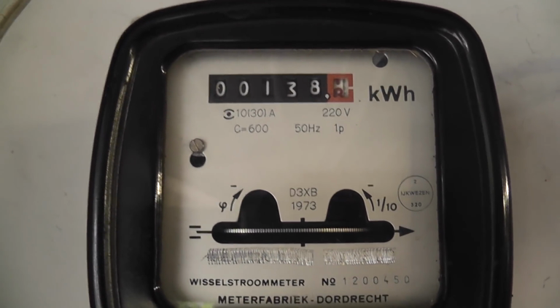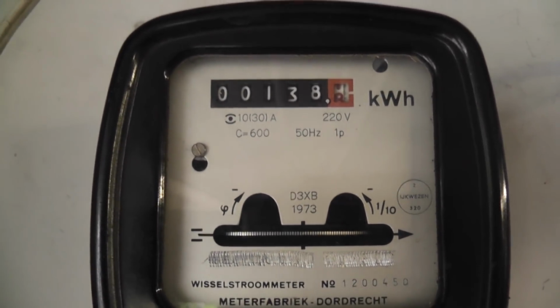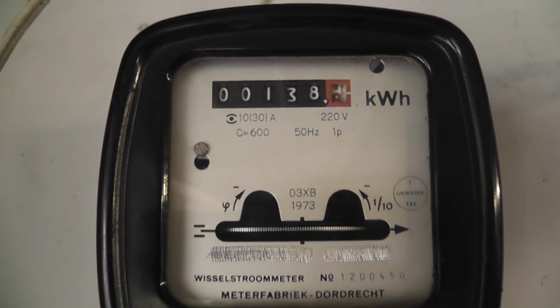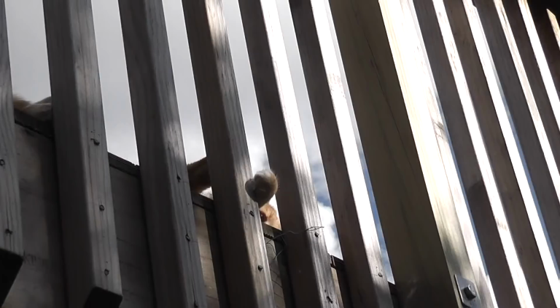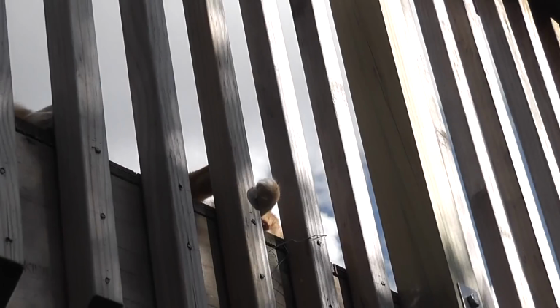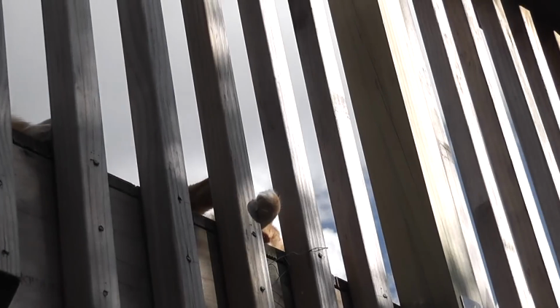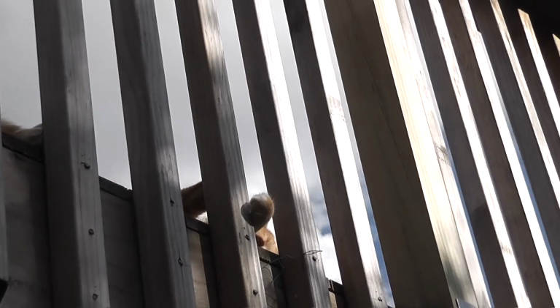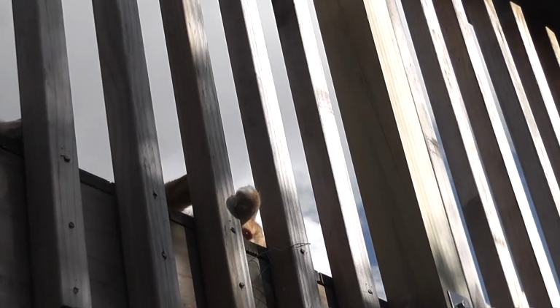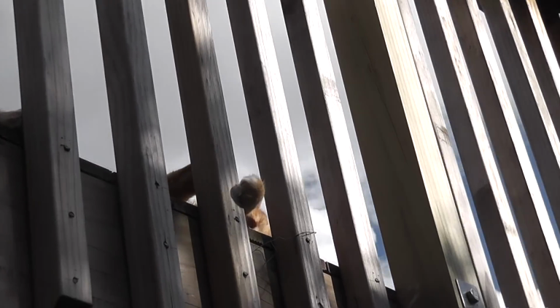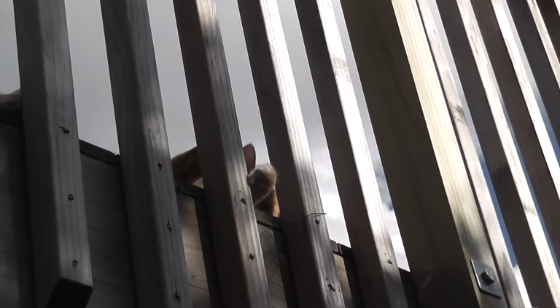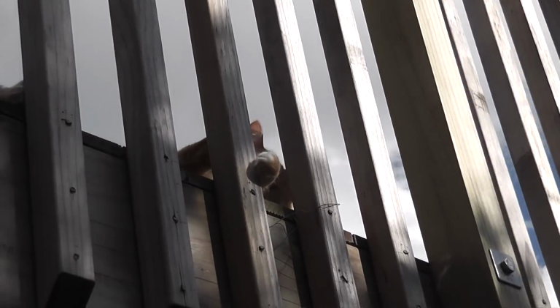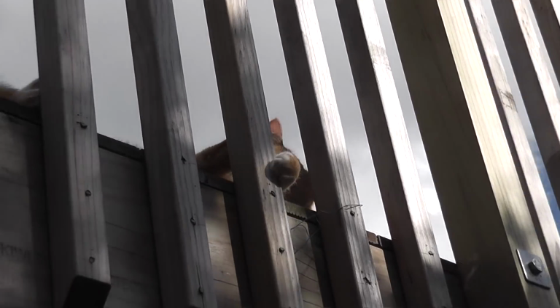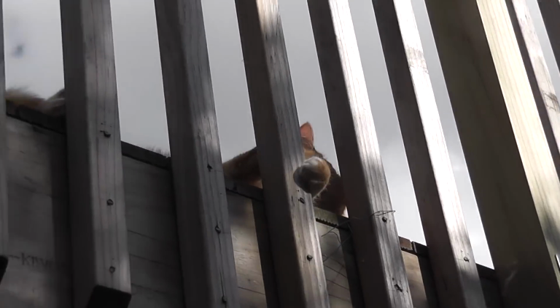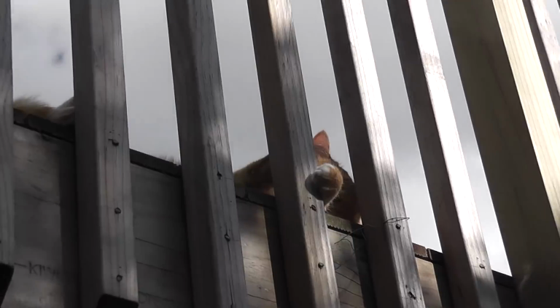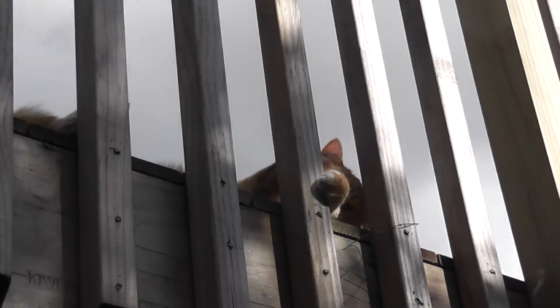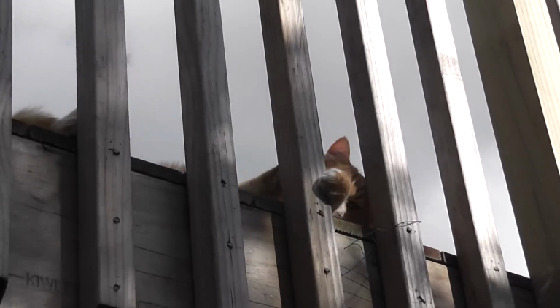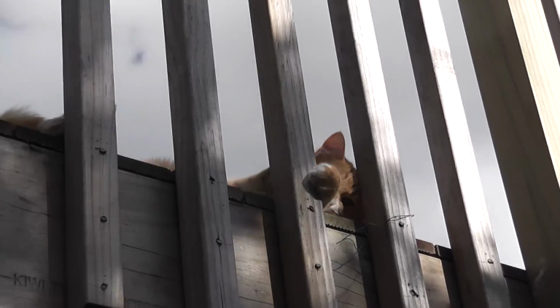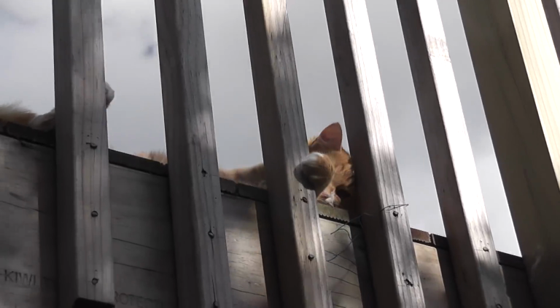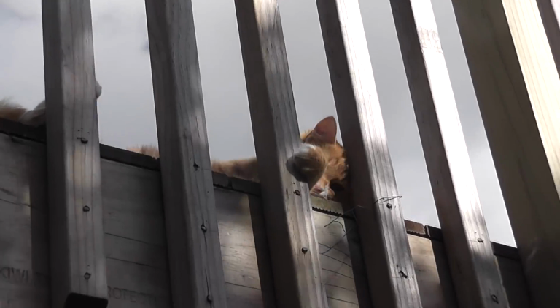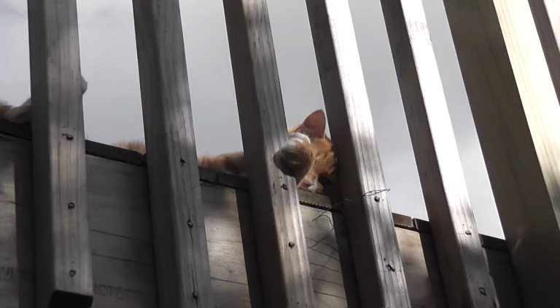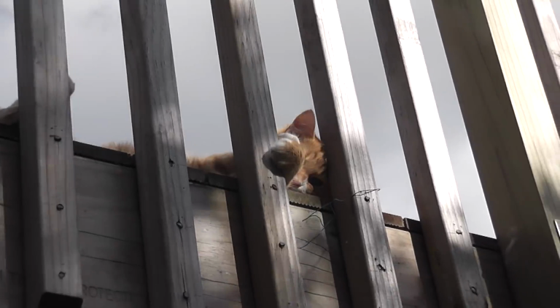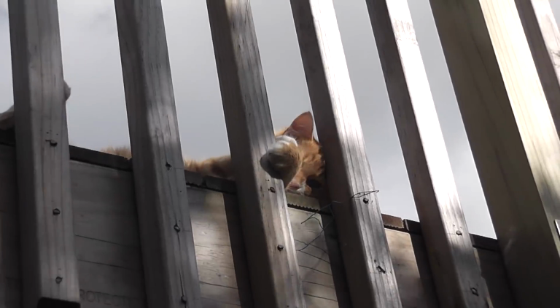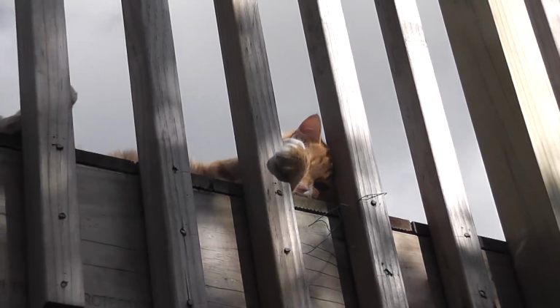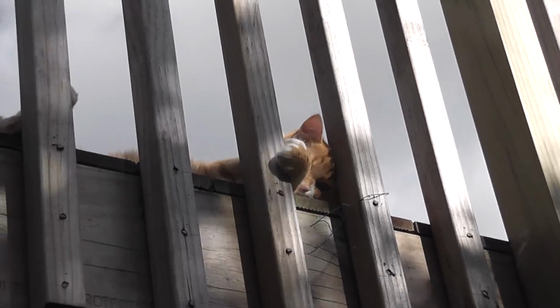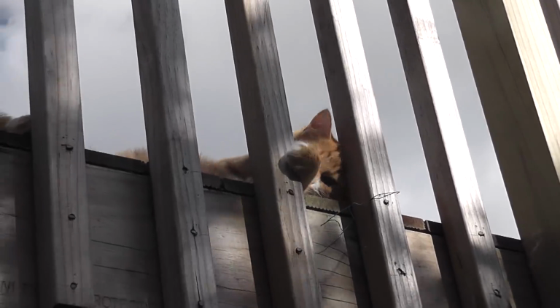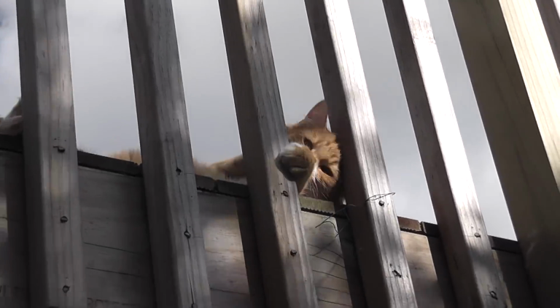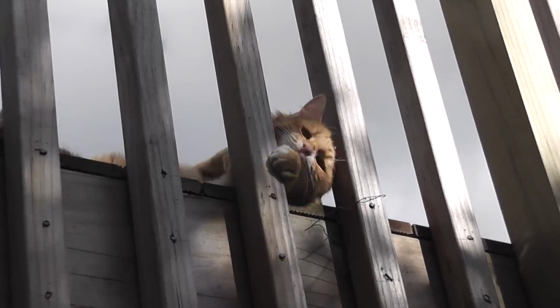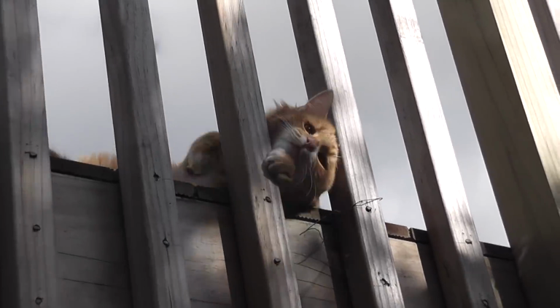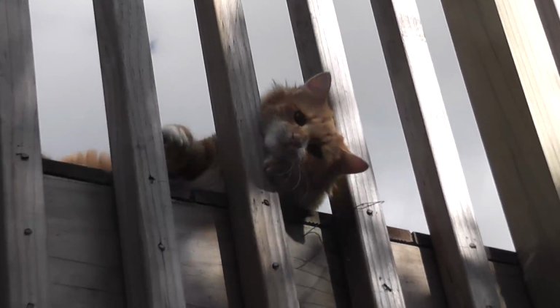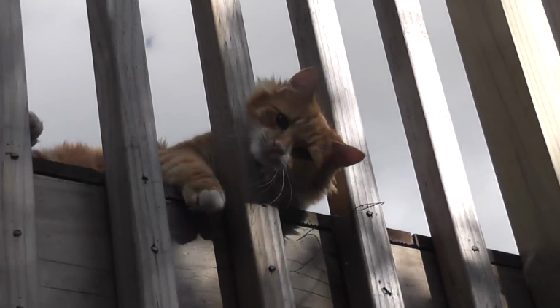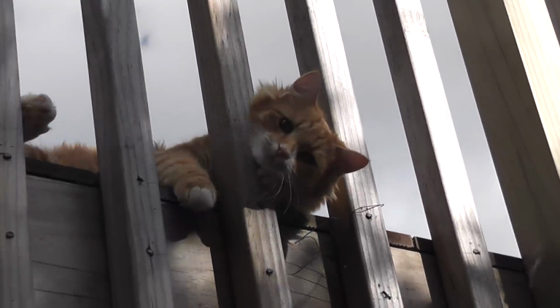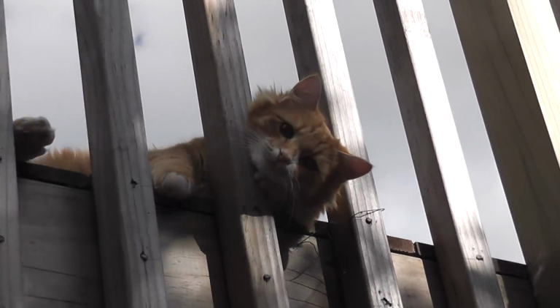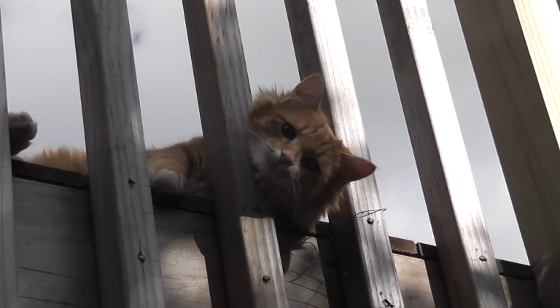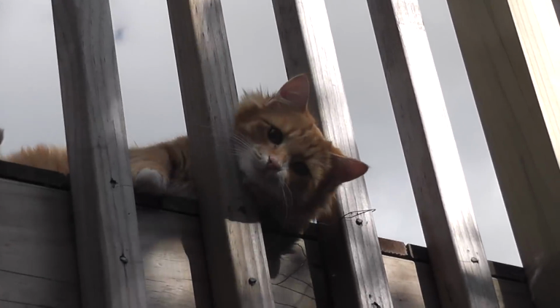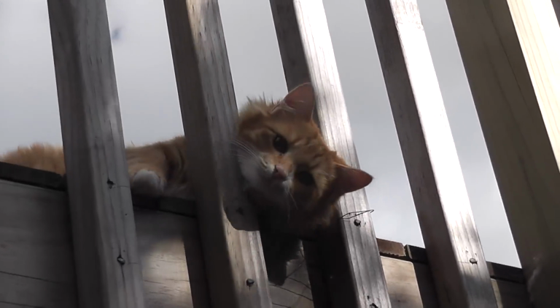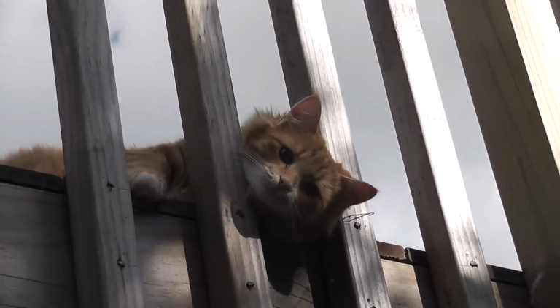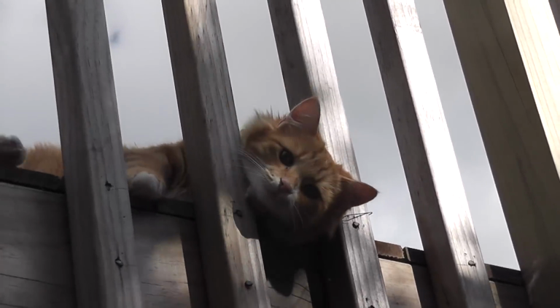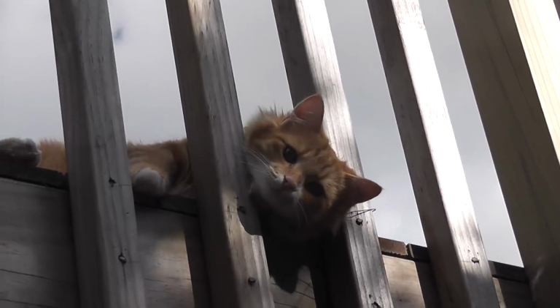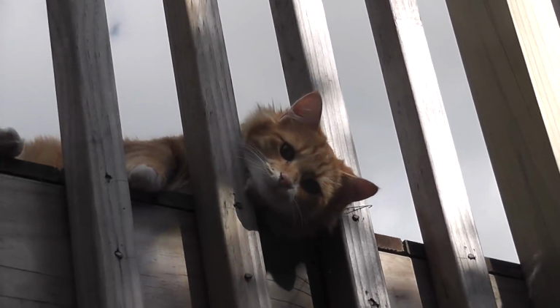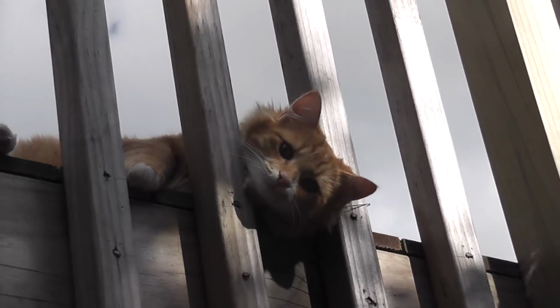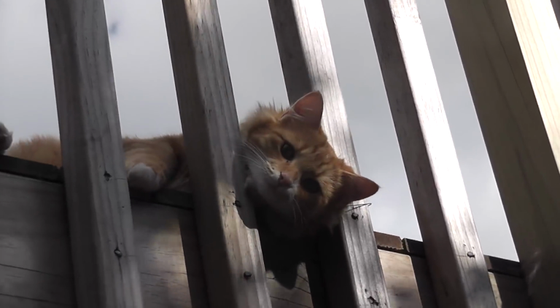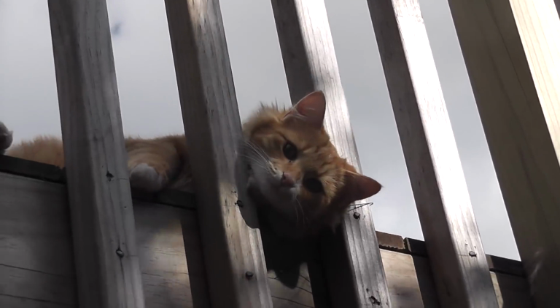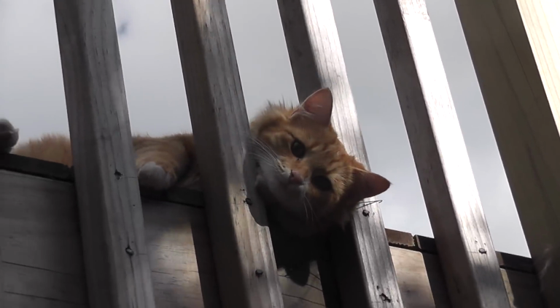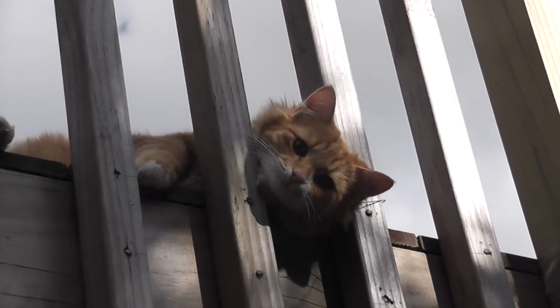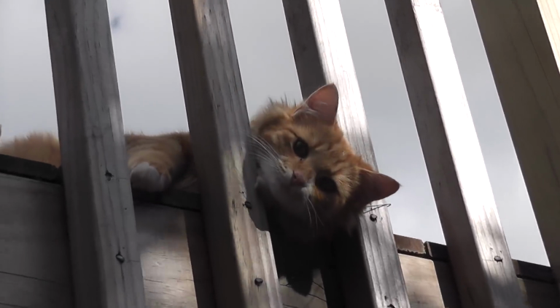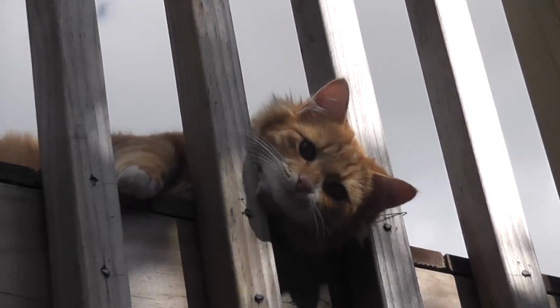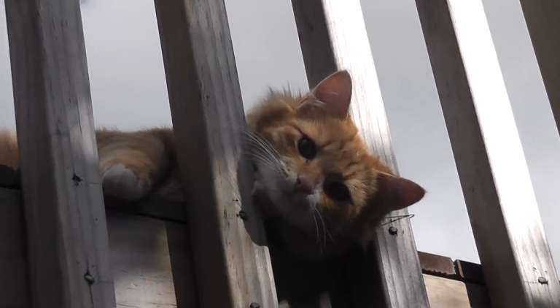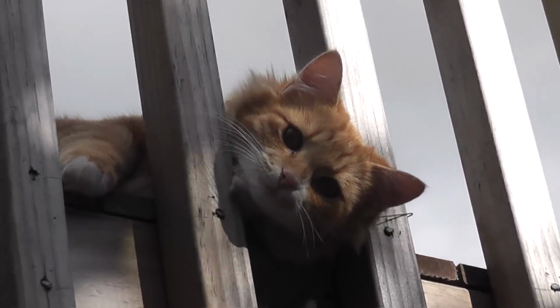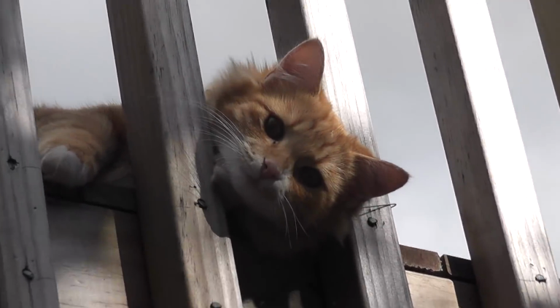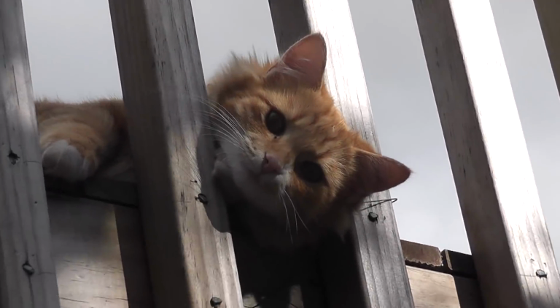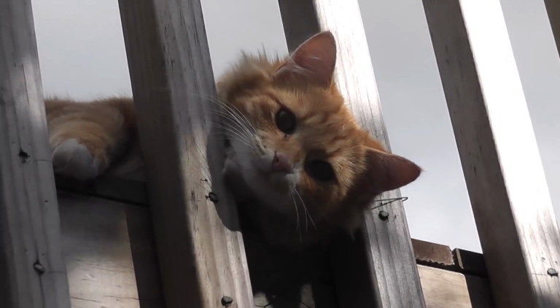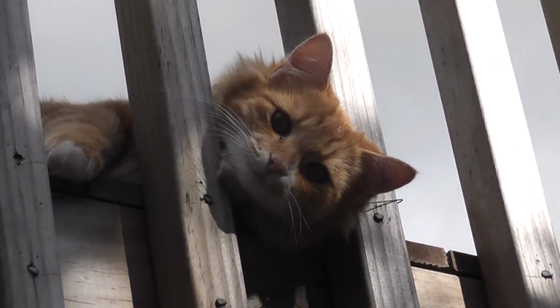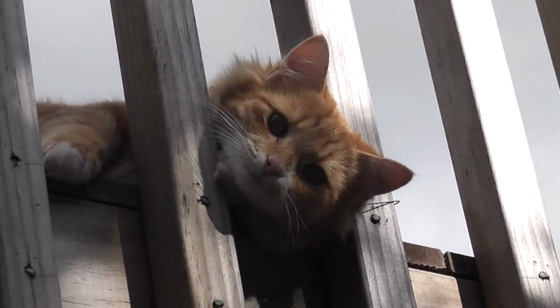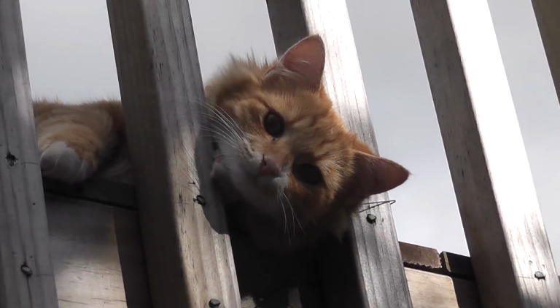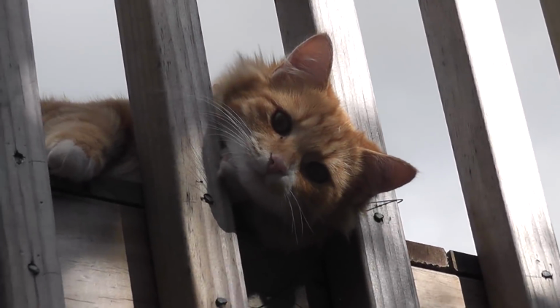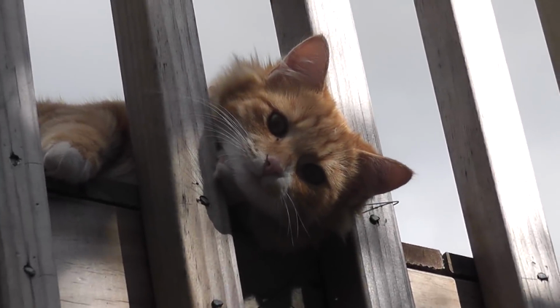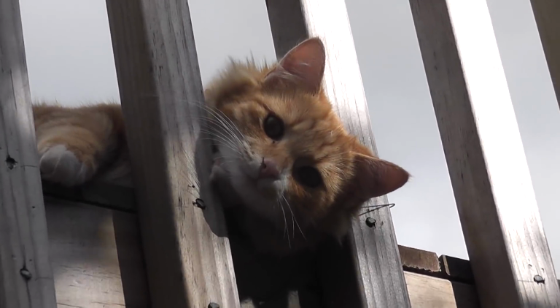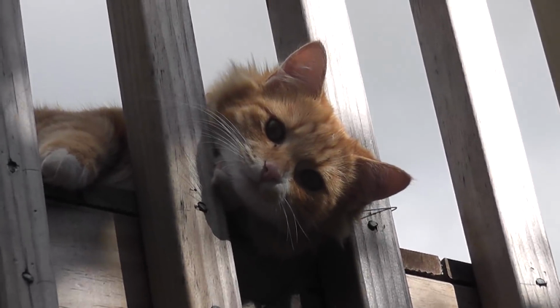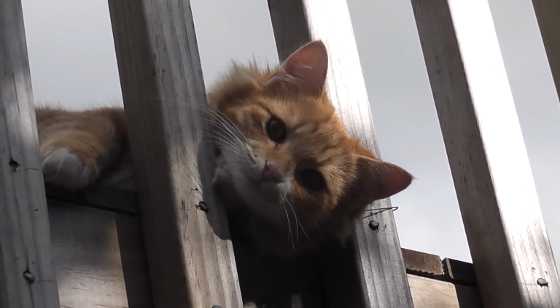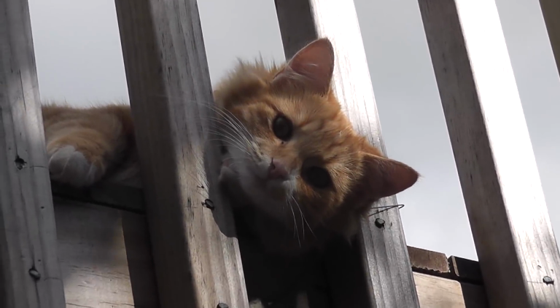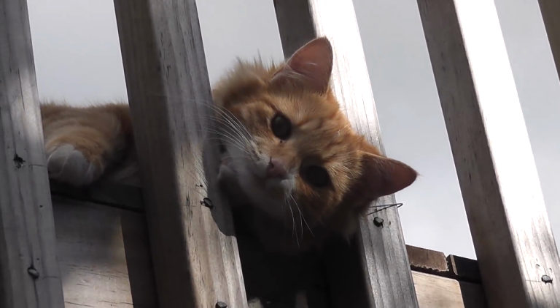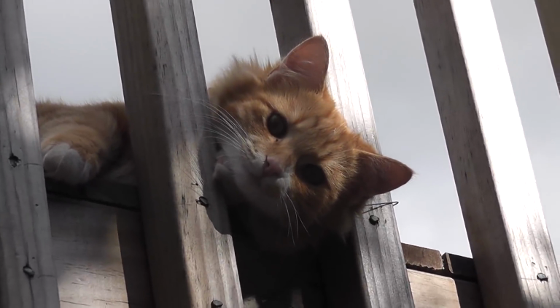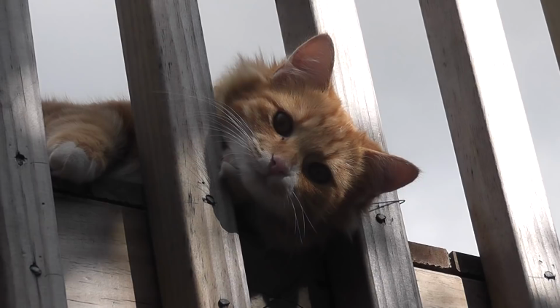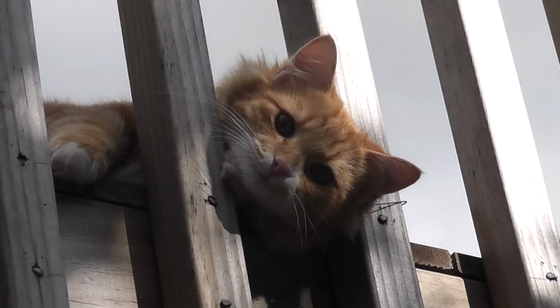Little Kotec is watching me from above. Cats love electricity.